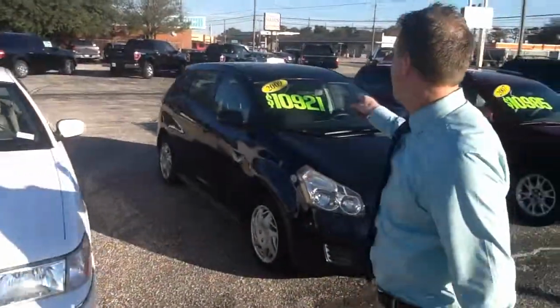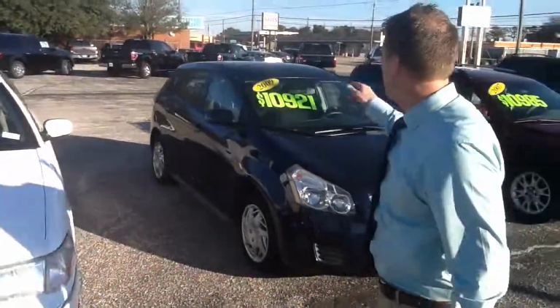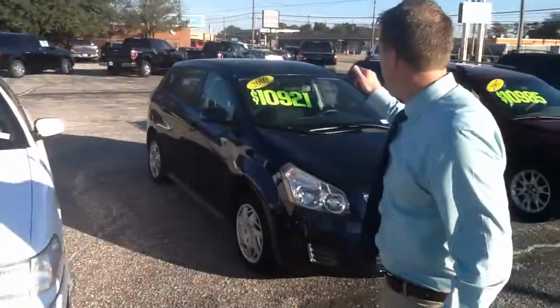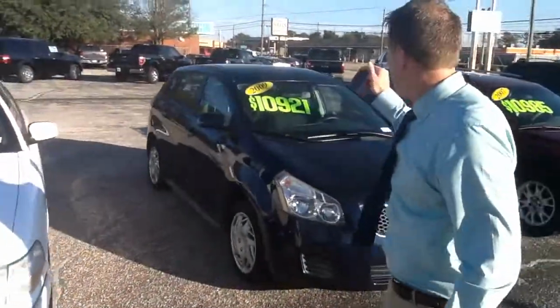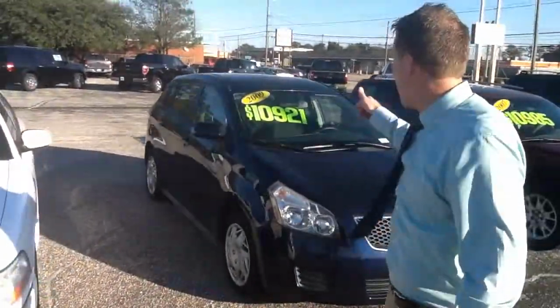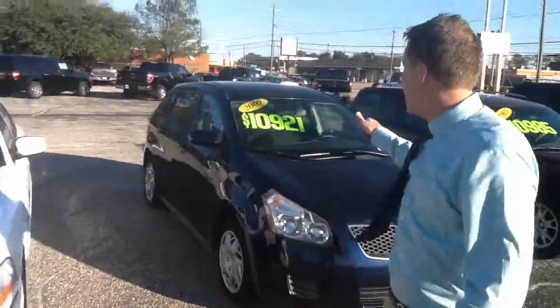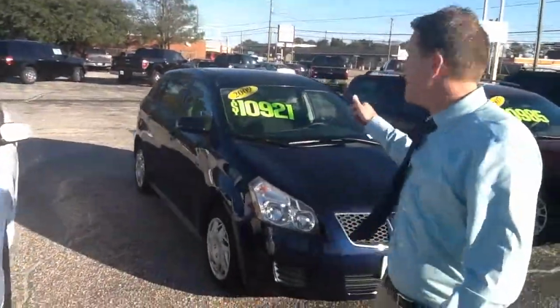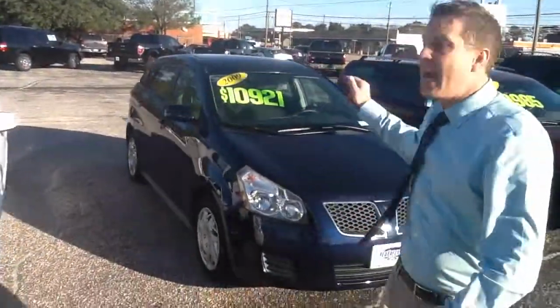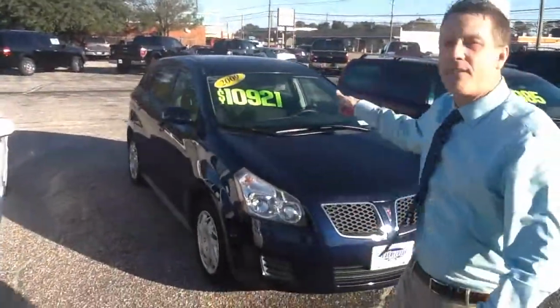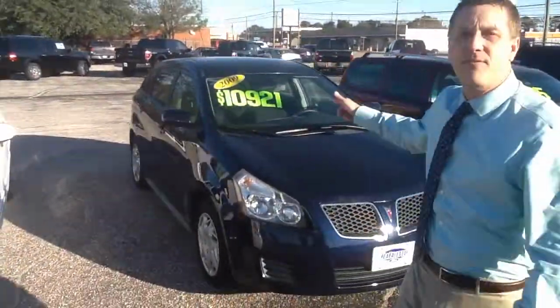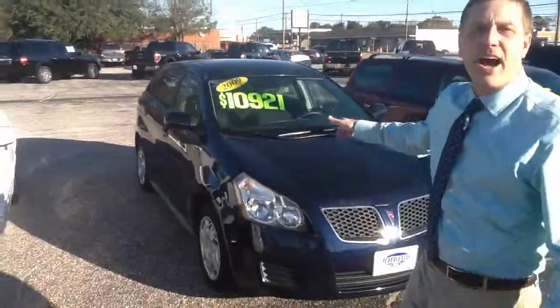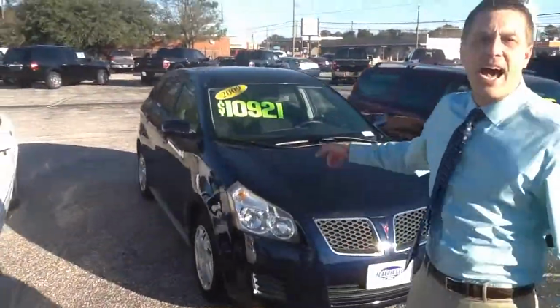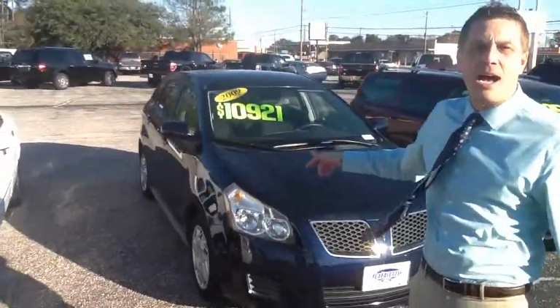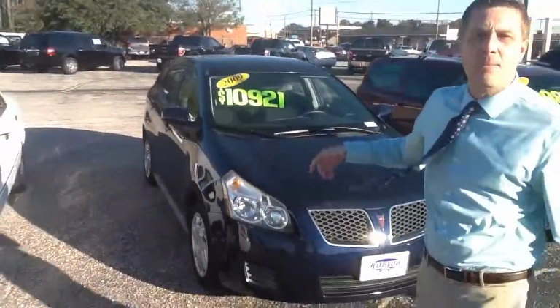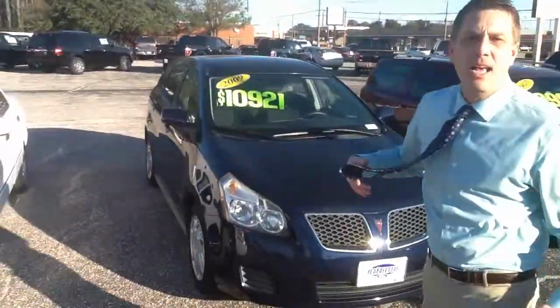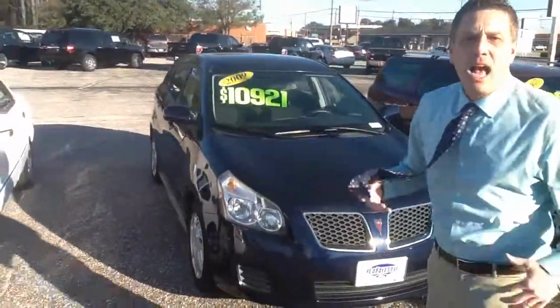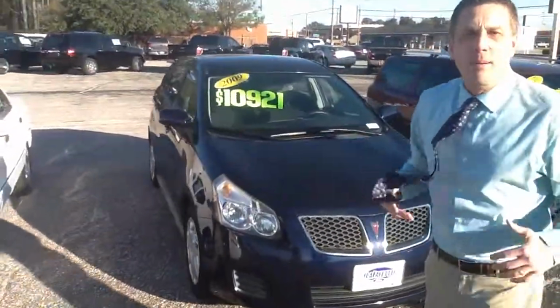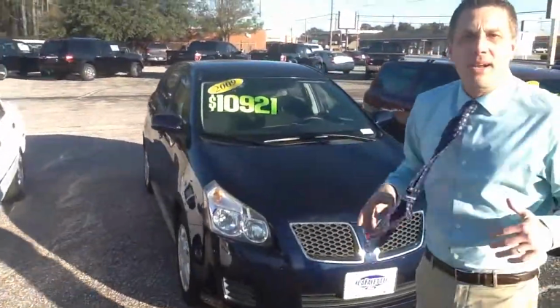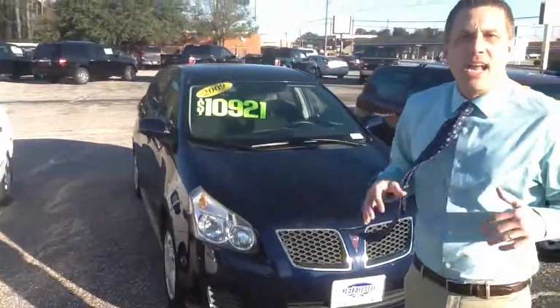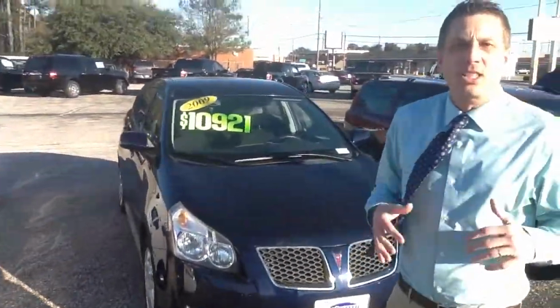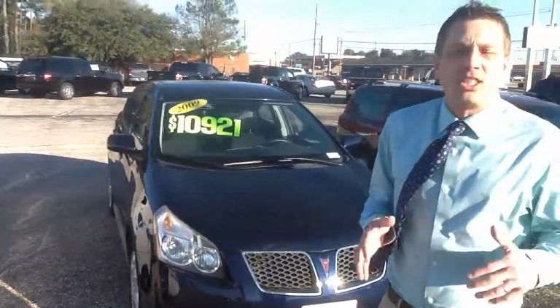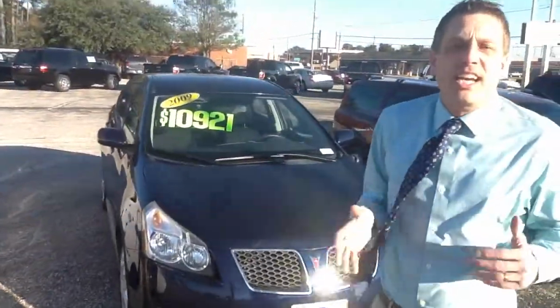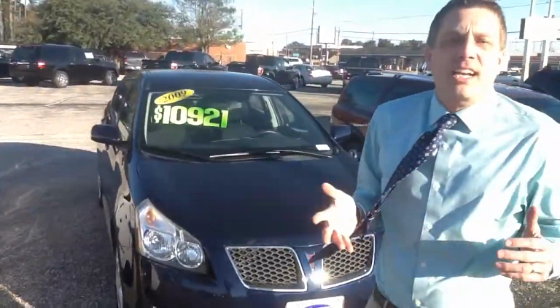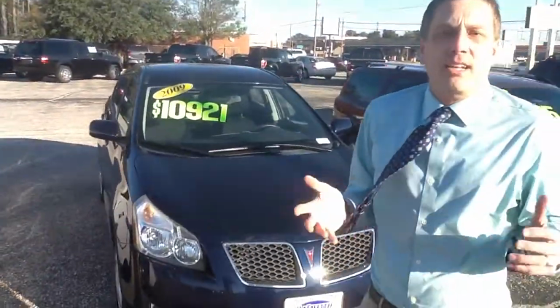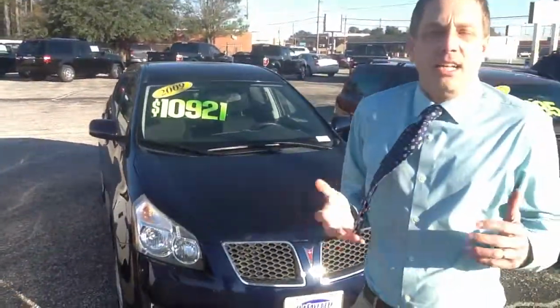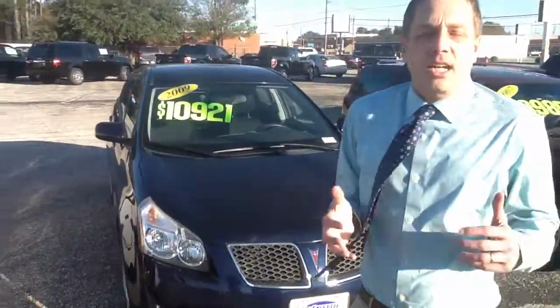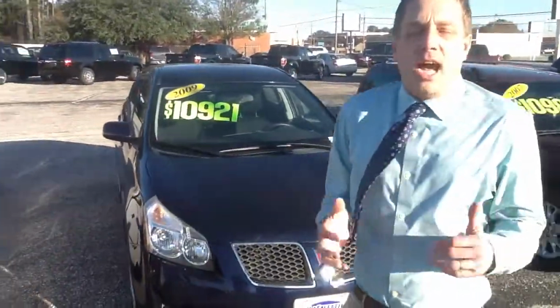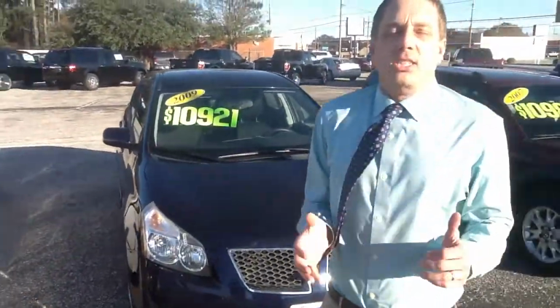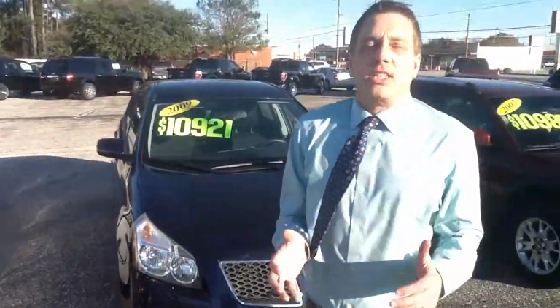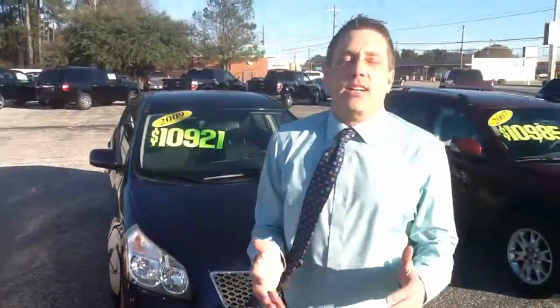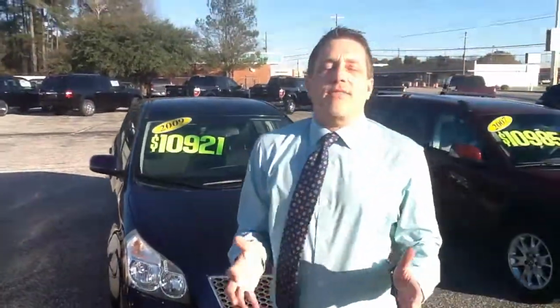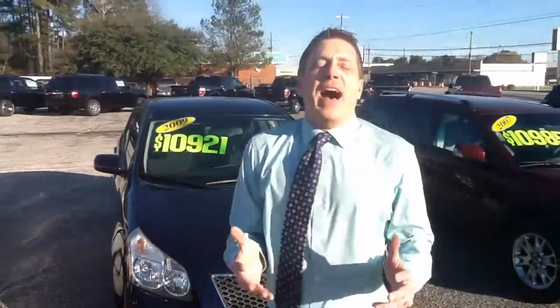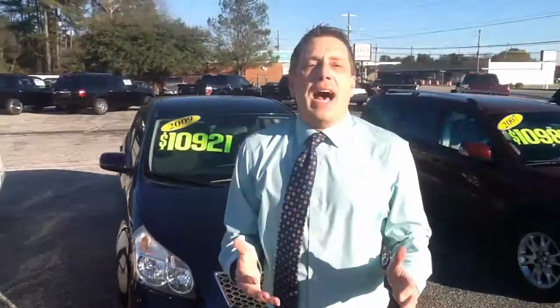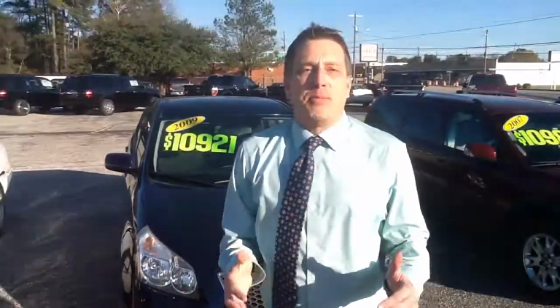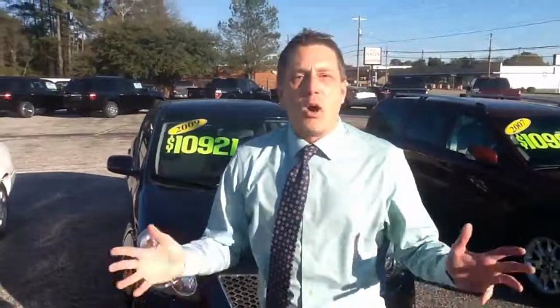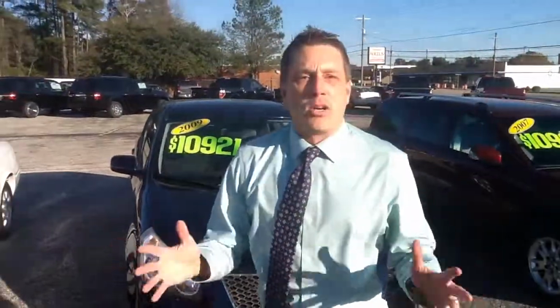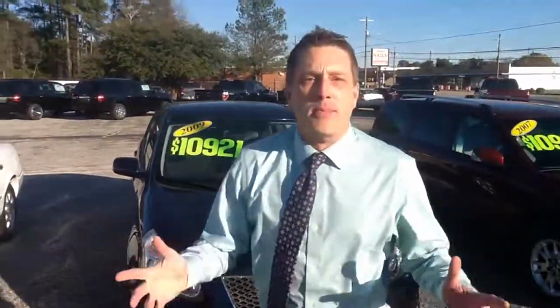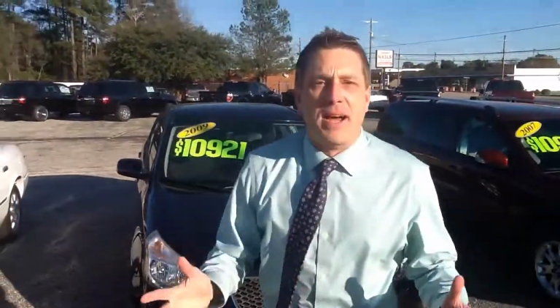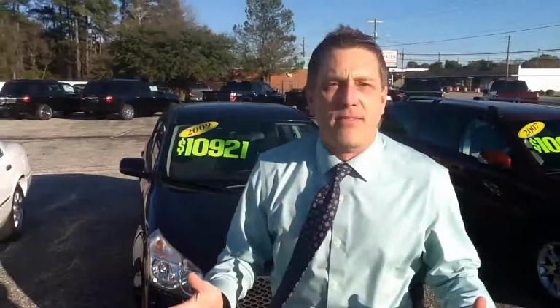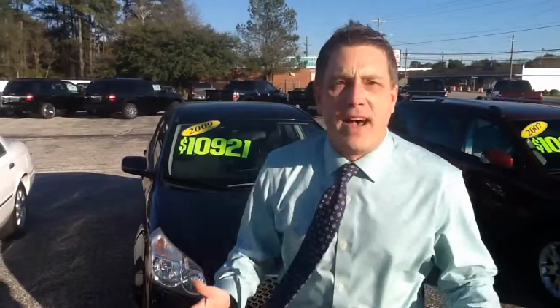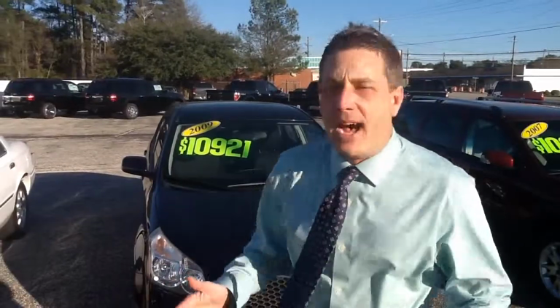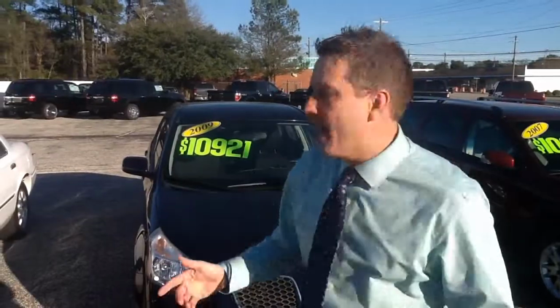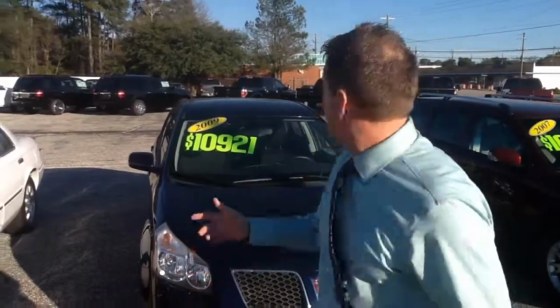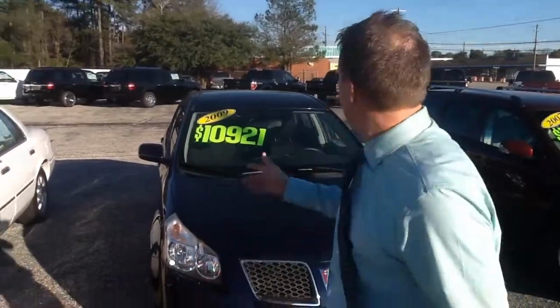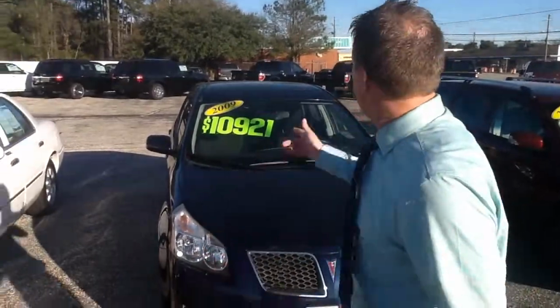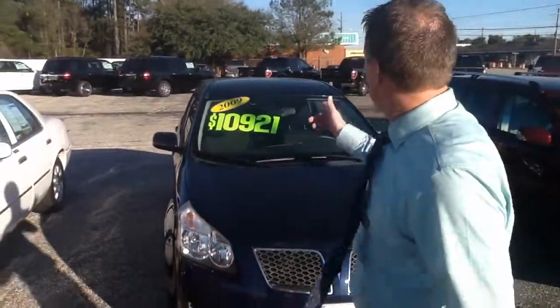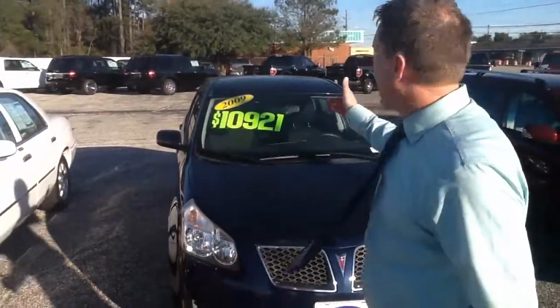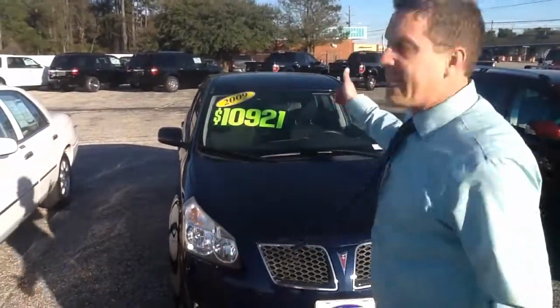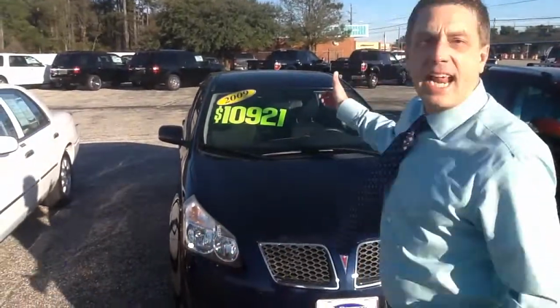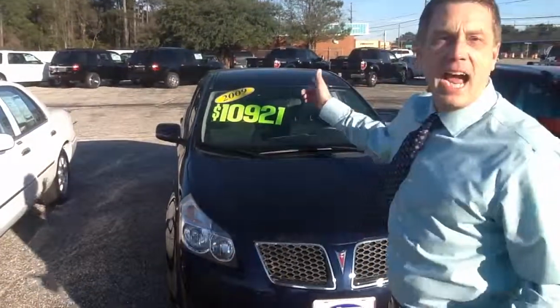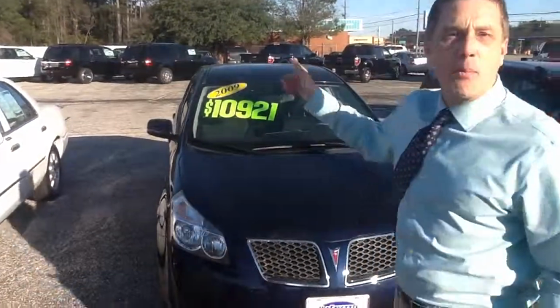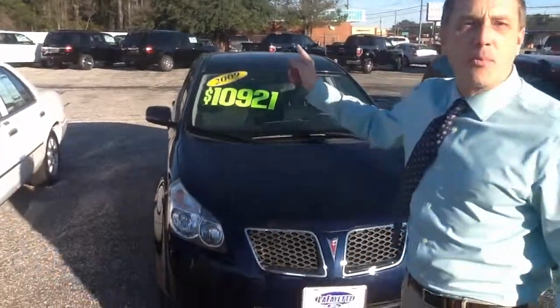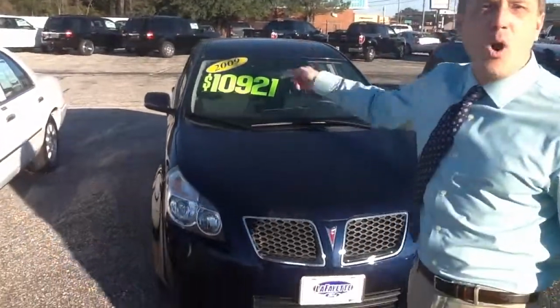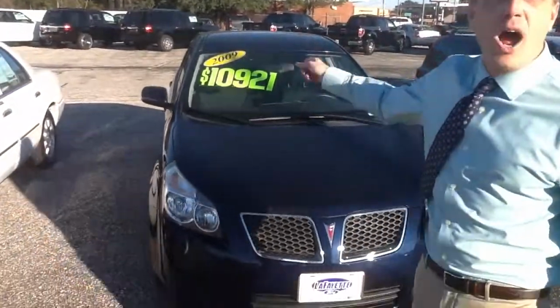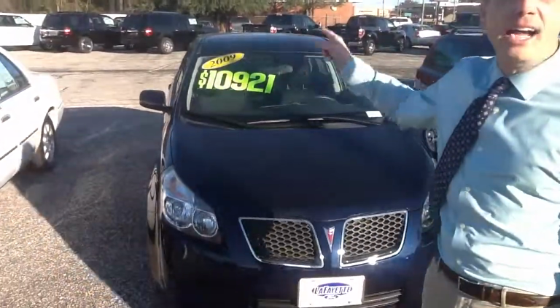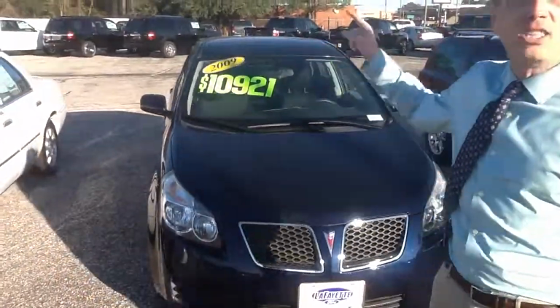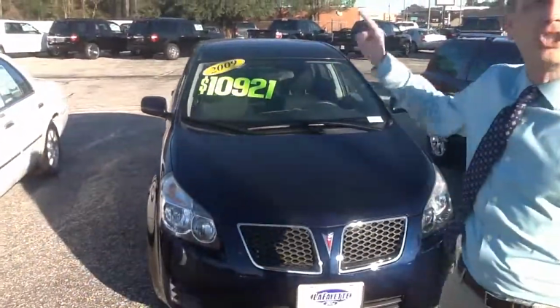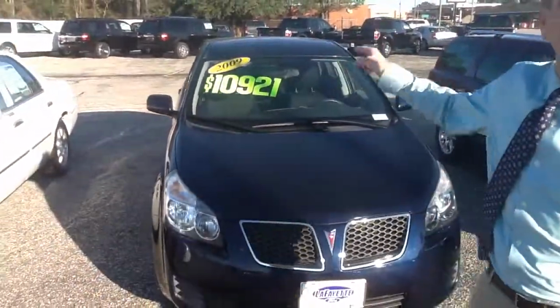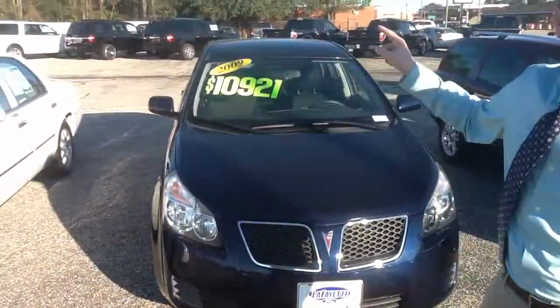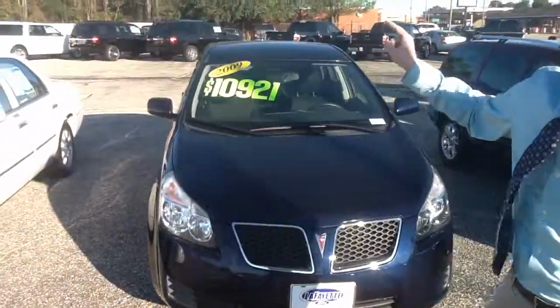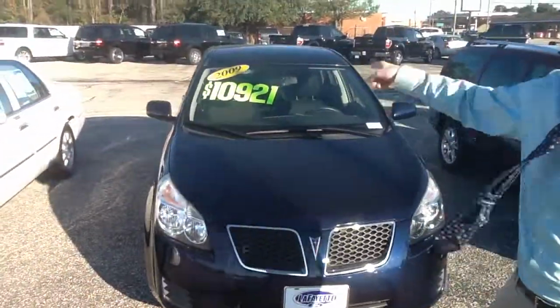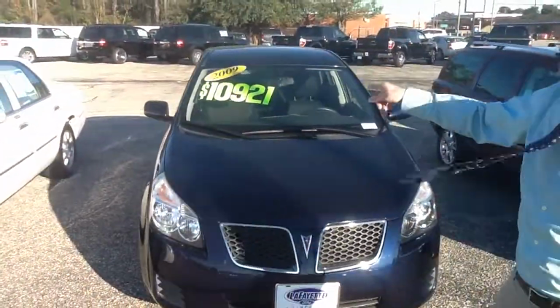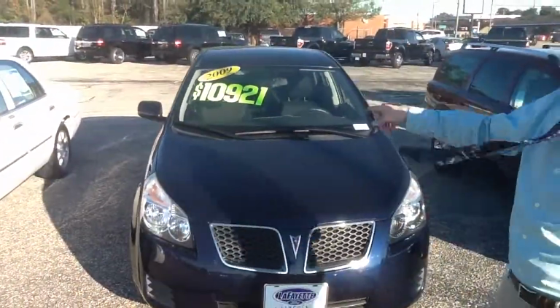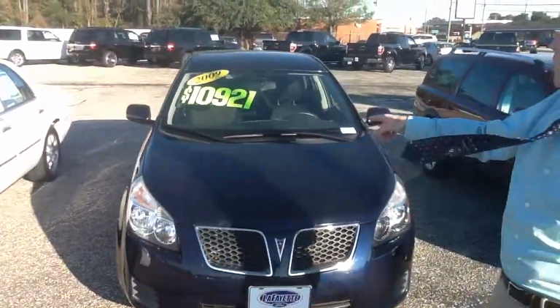2009 Pontiac Vibe. I mean, I just get a vibe — I'm talking about the Vibe. Check it out, priced to sell.